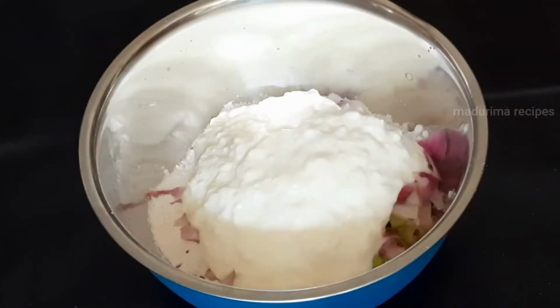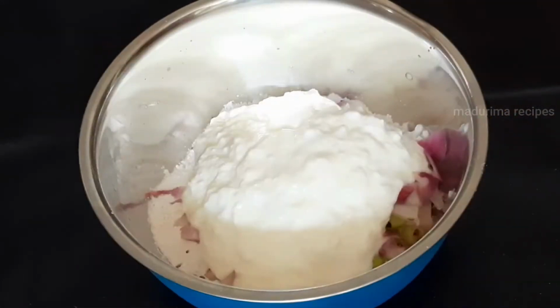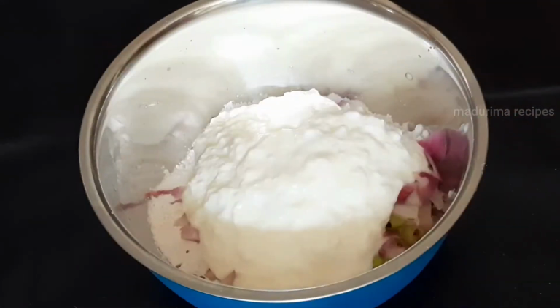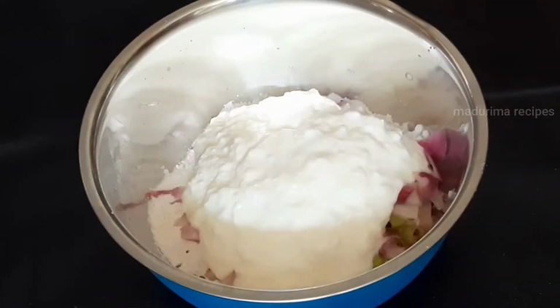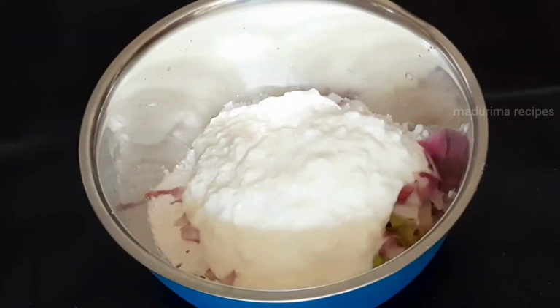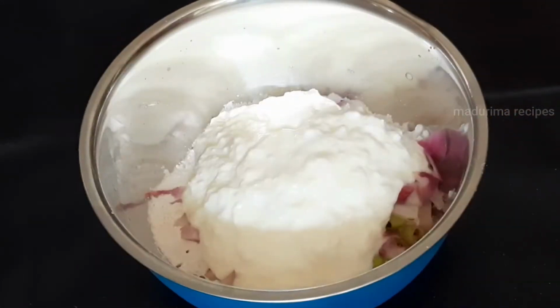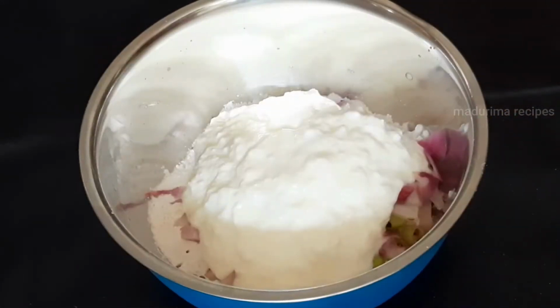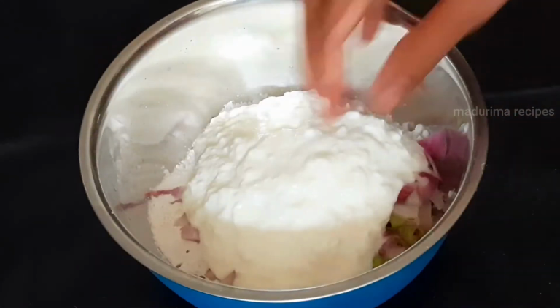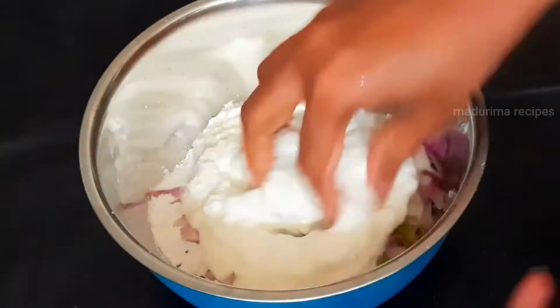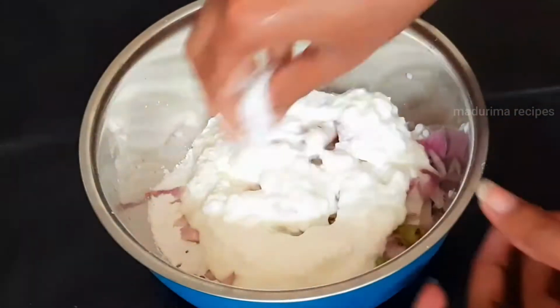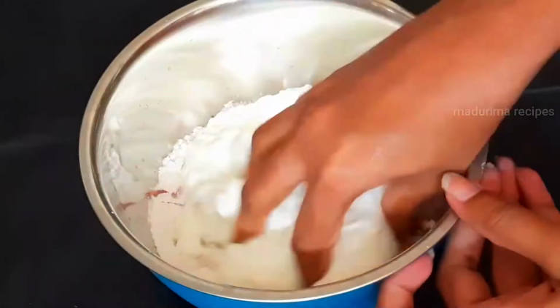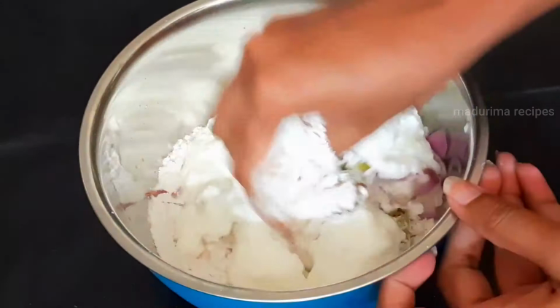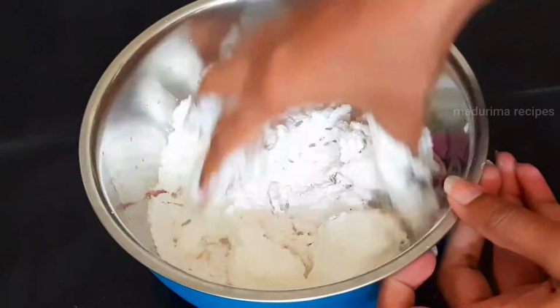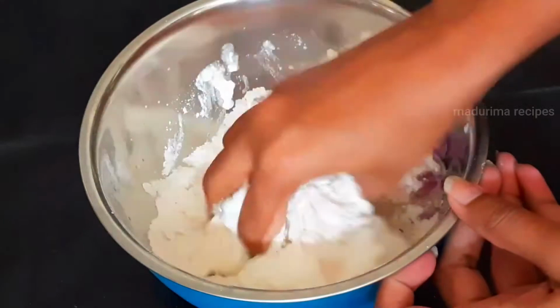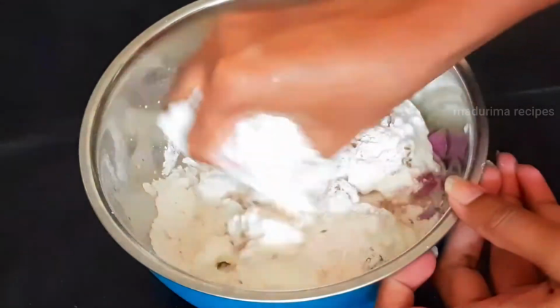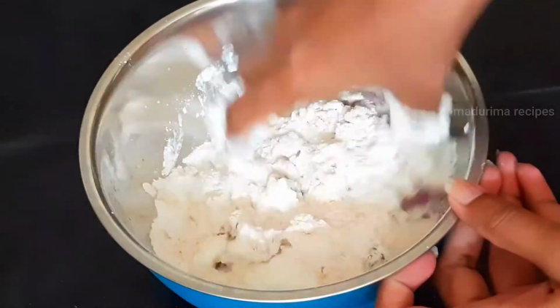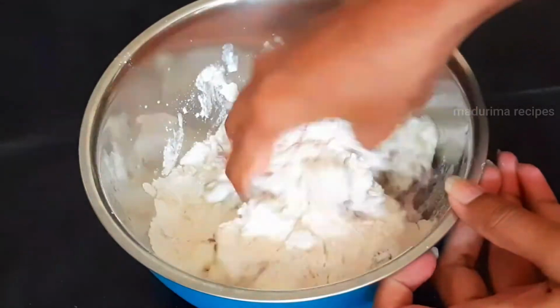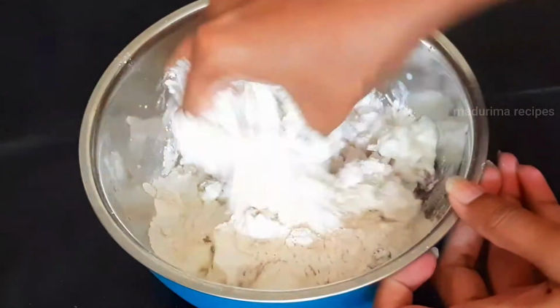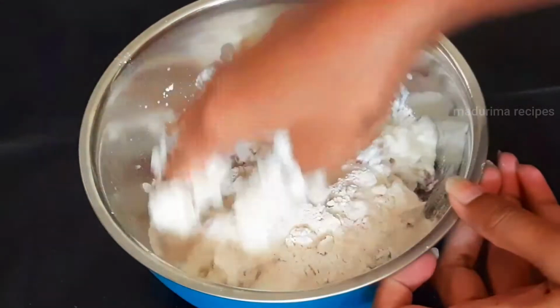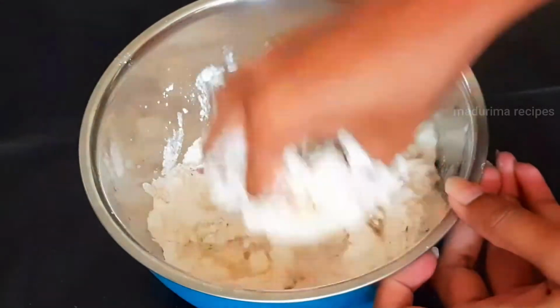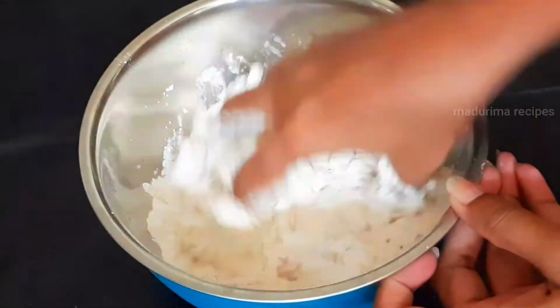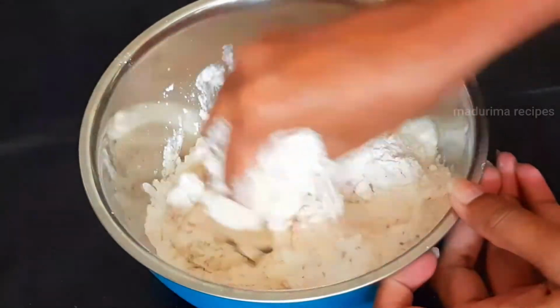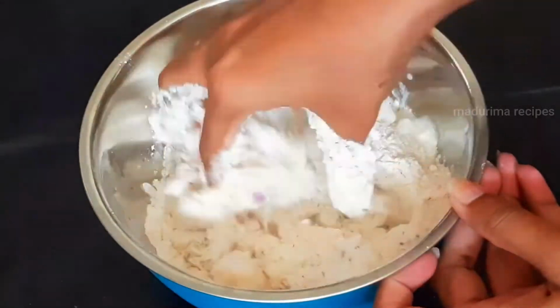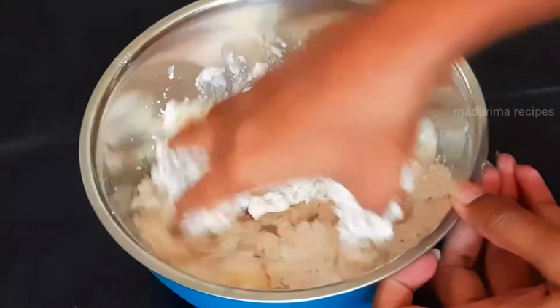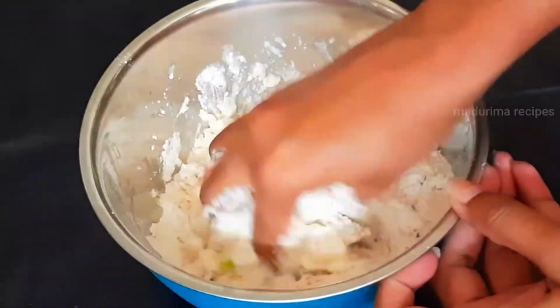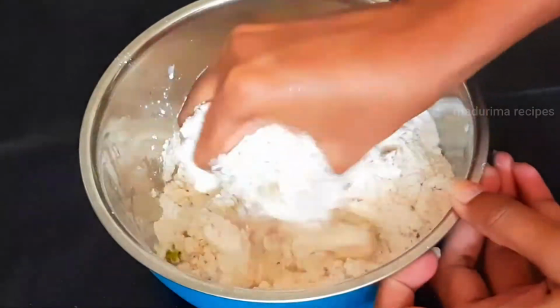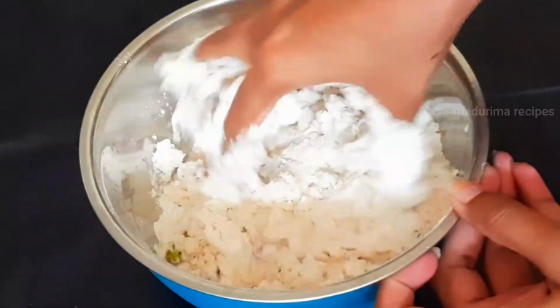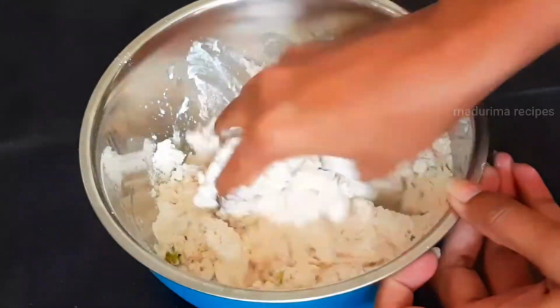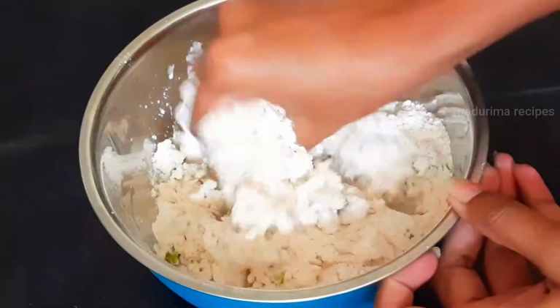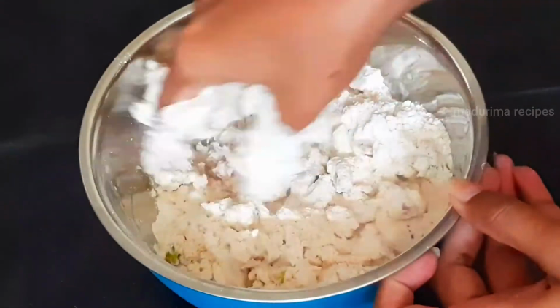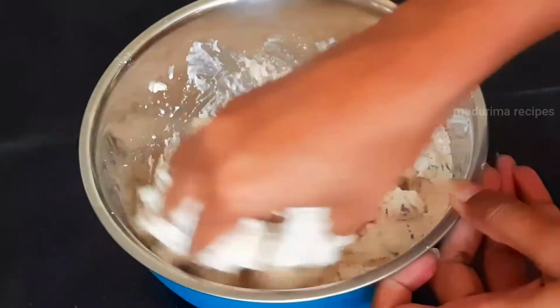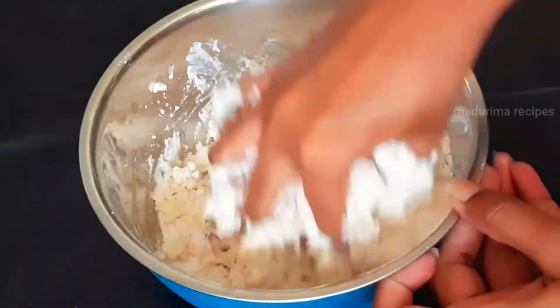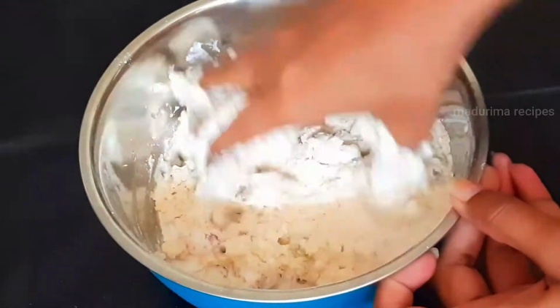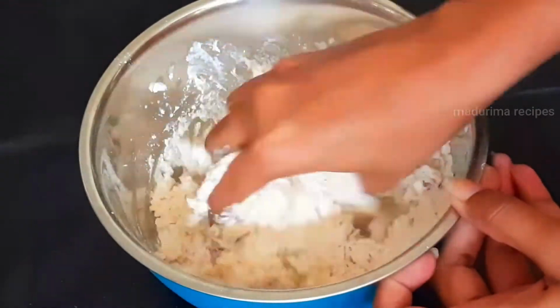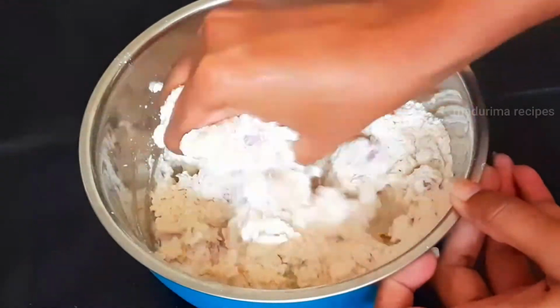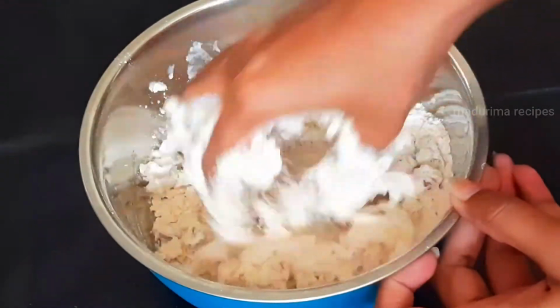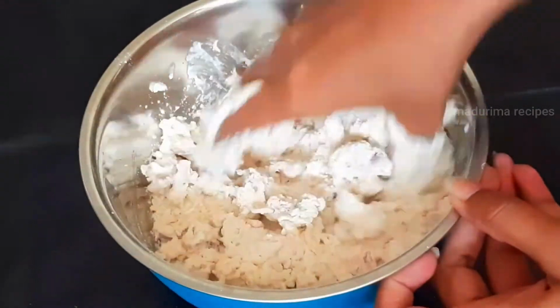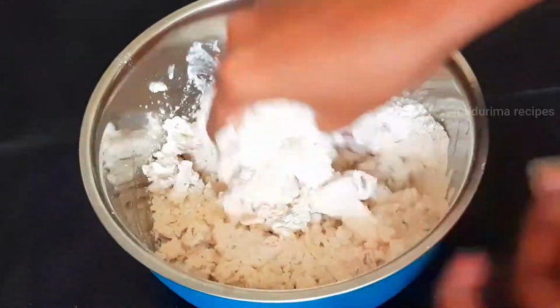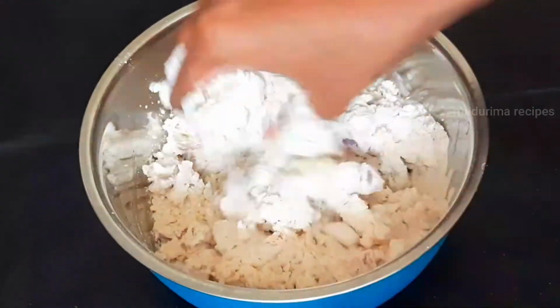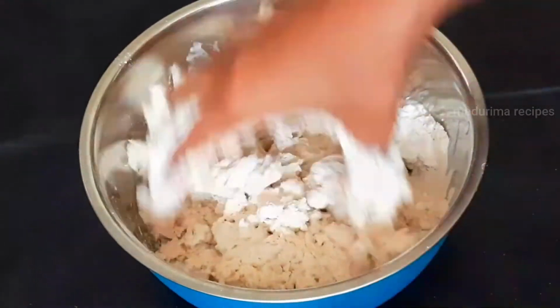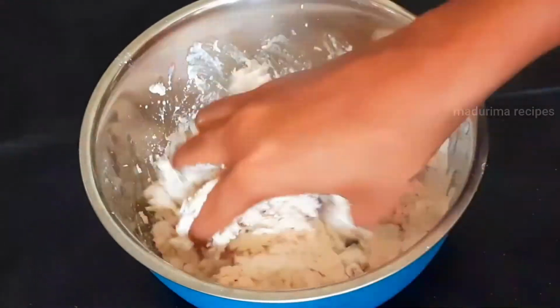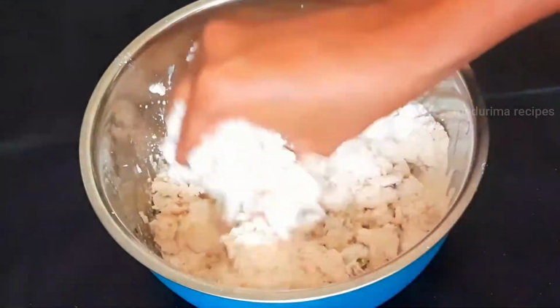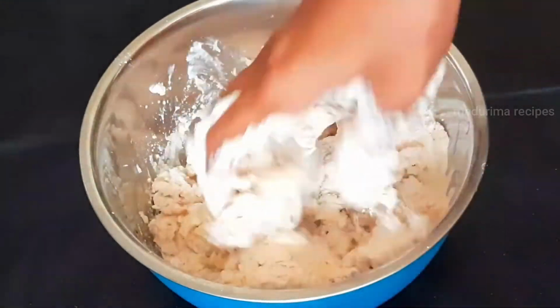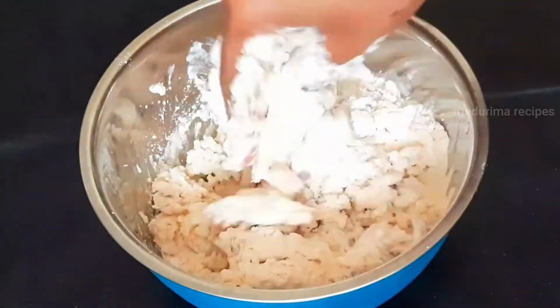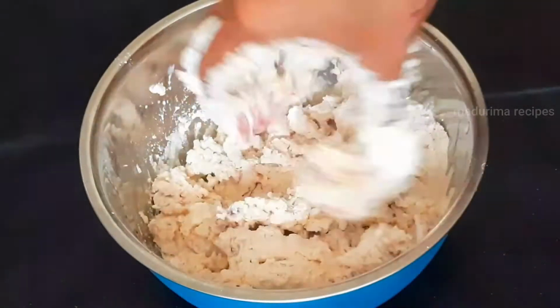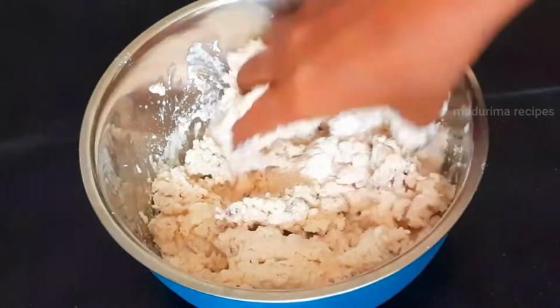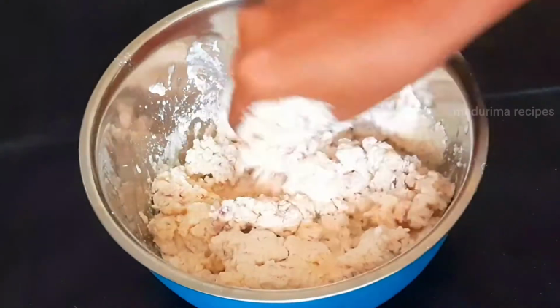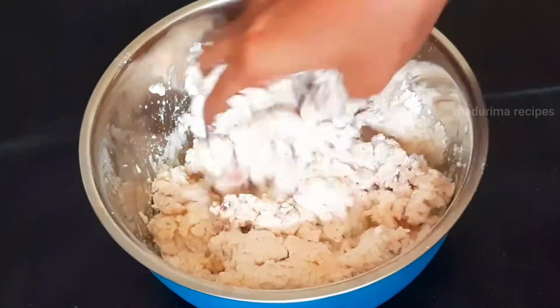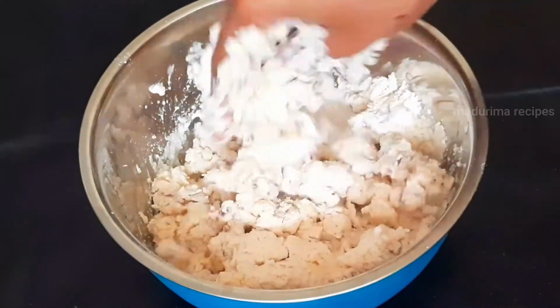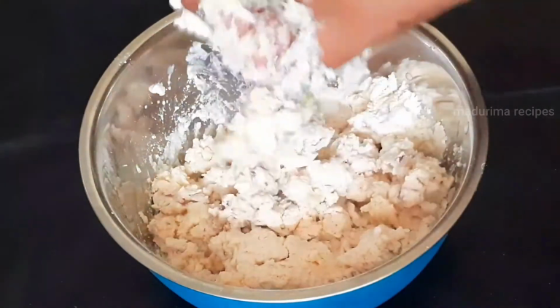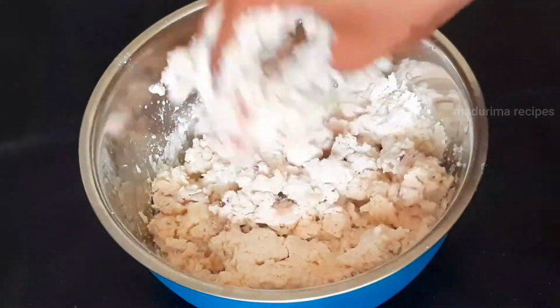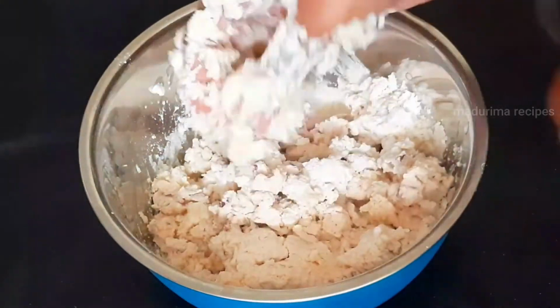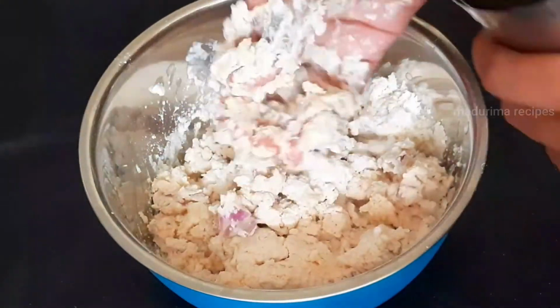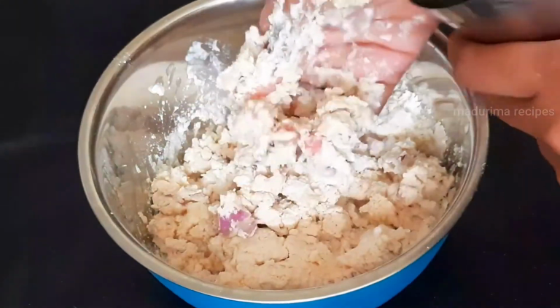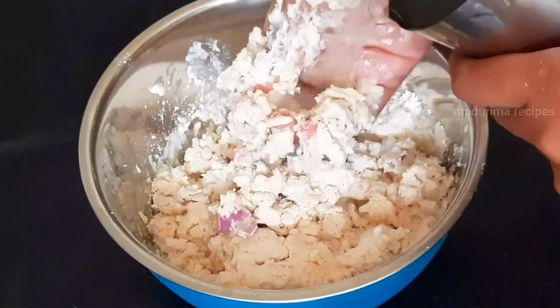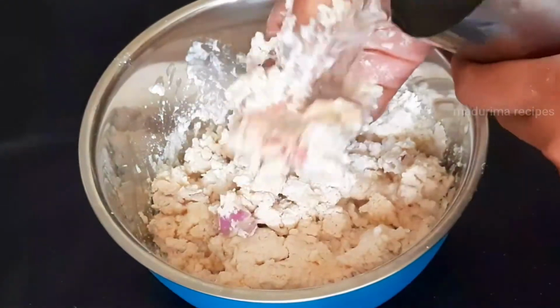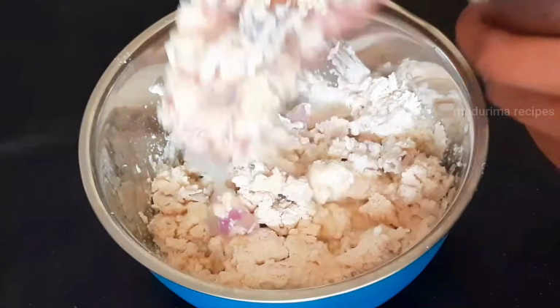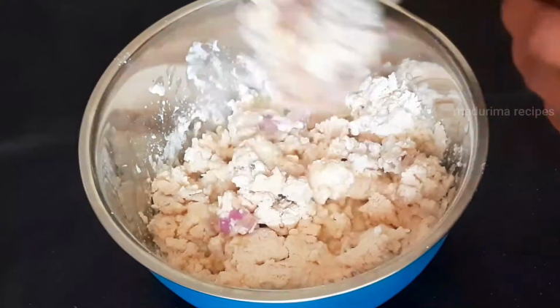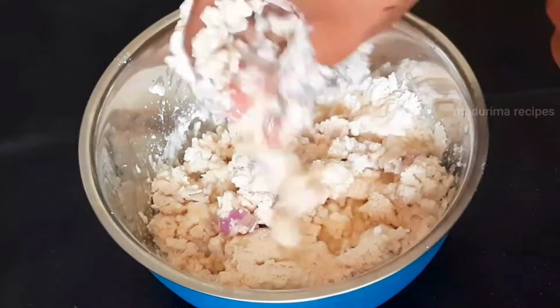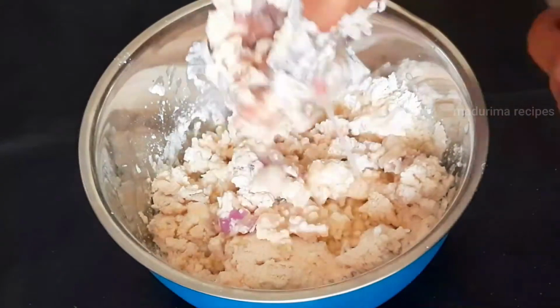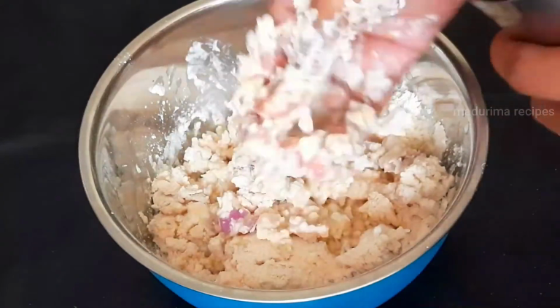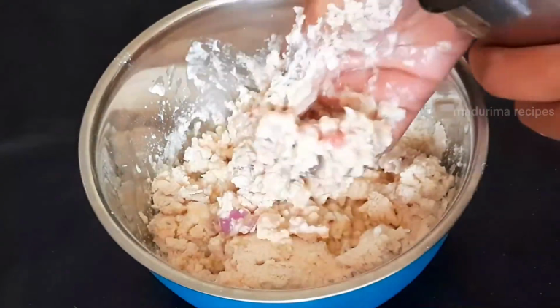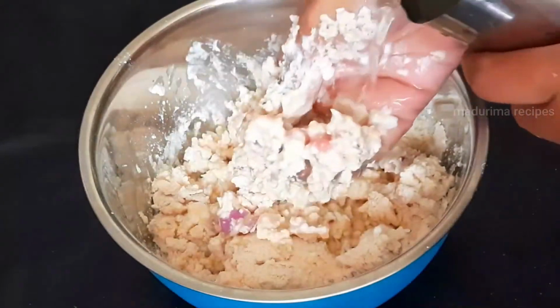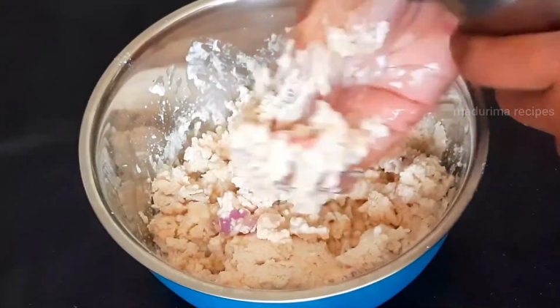Mix the bread. Now, add some water to add a little bit of bread.